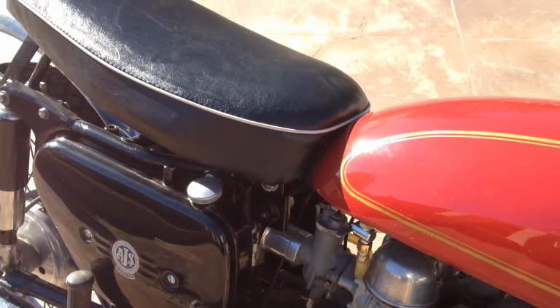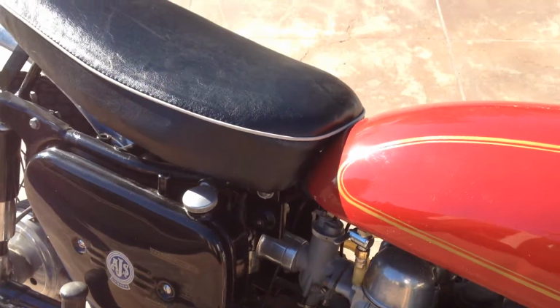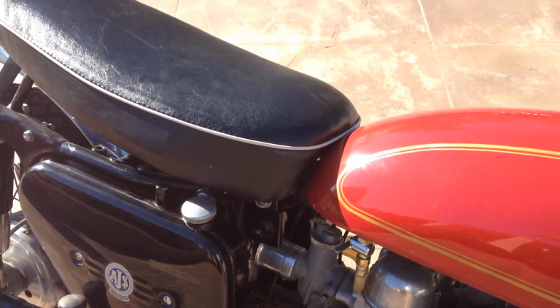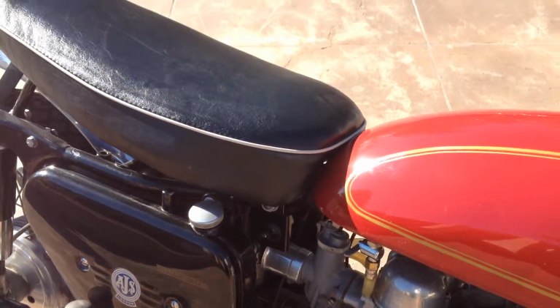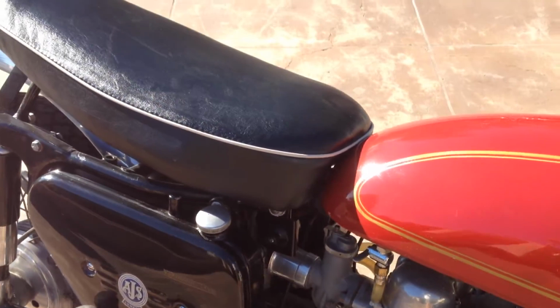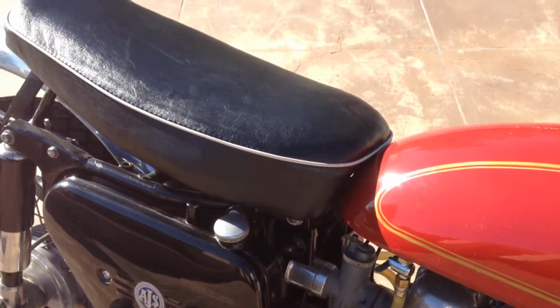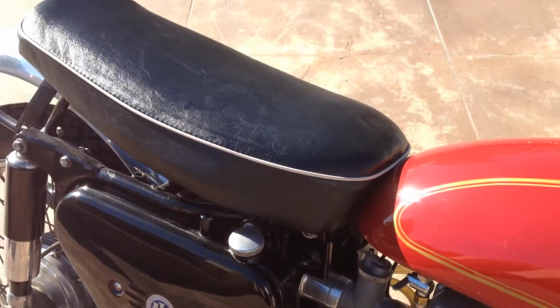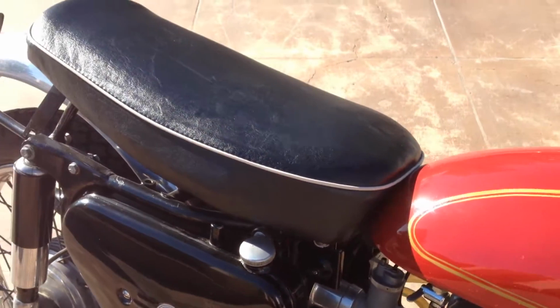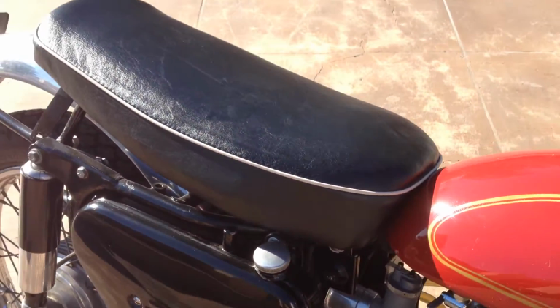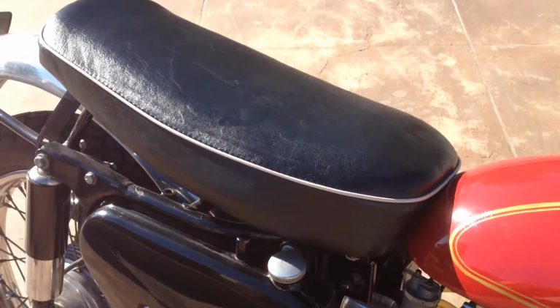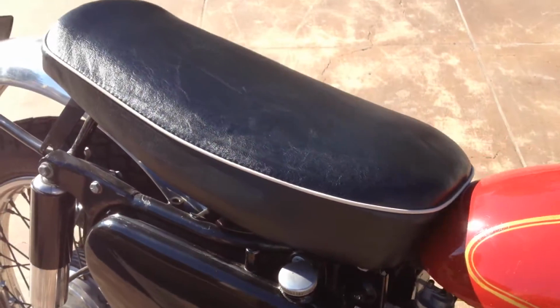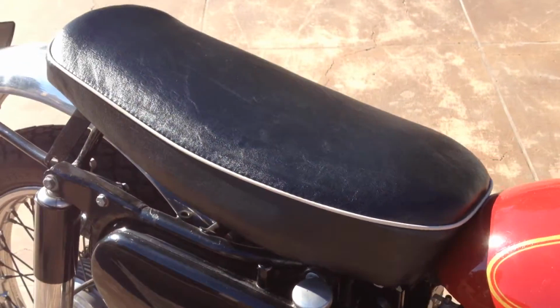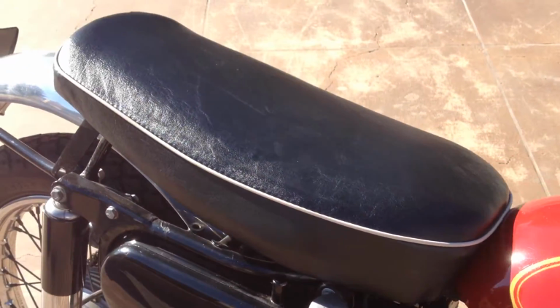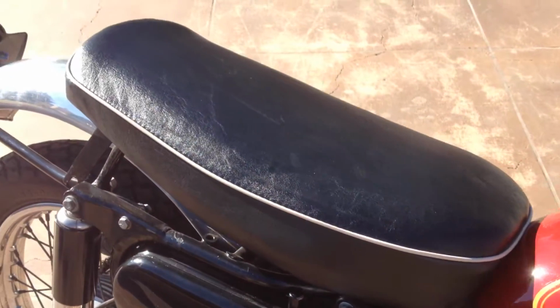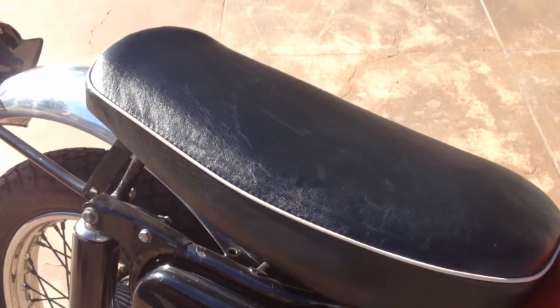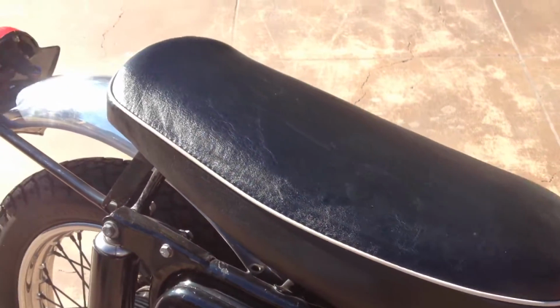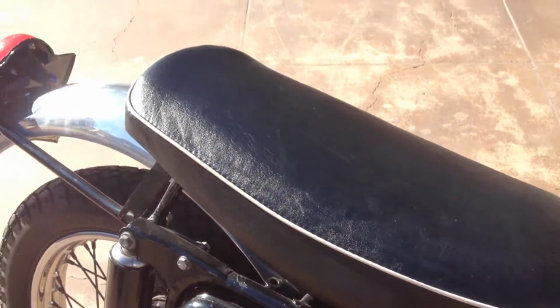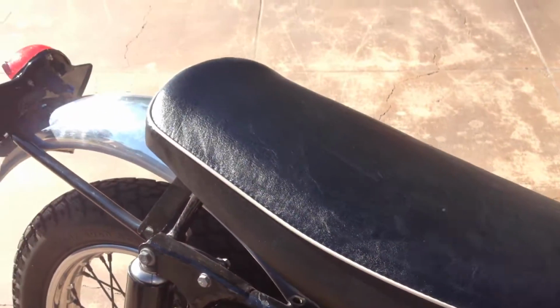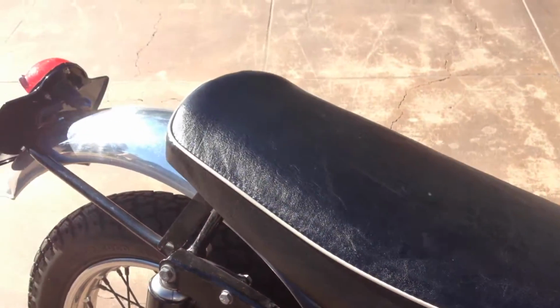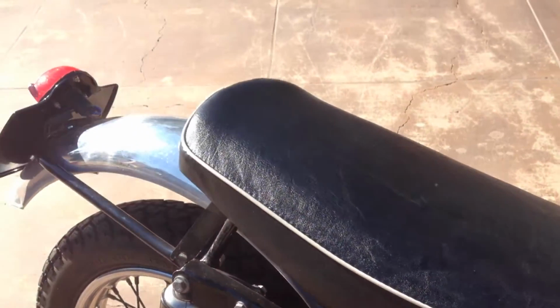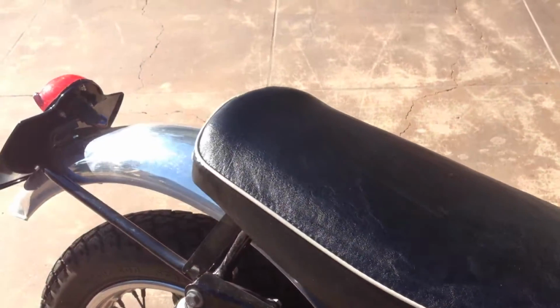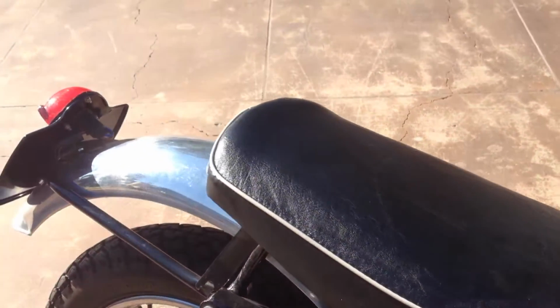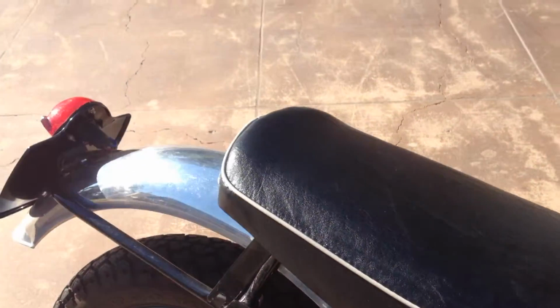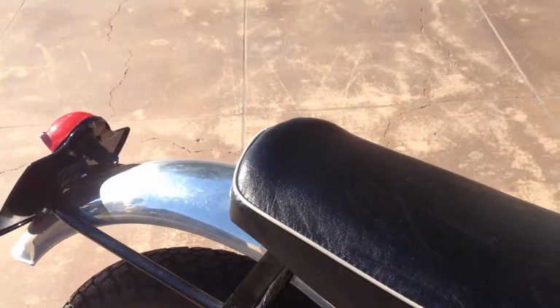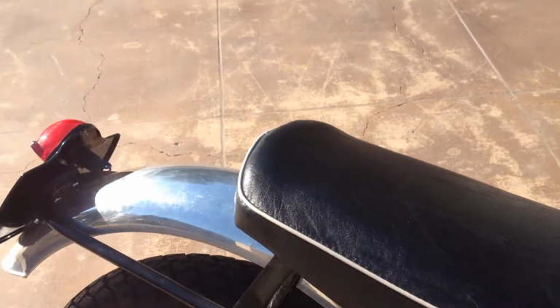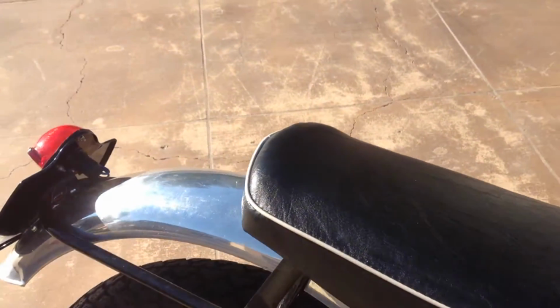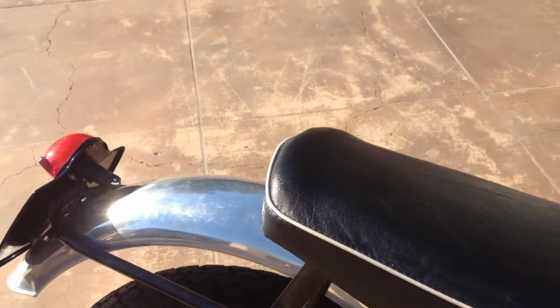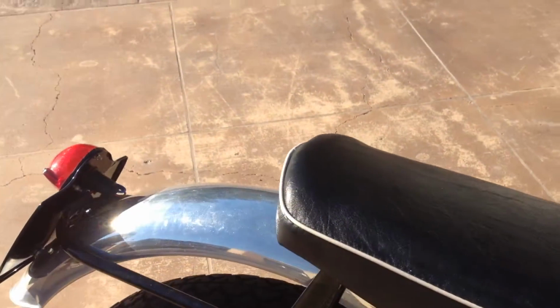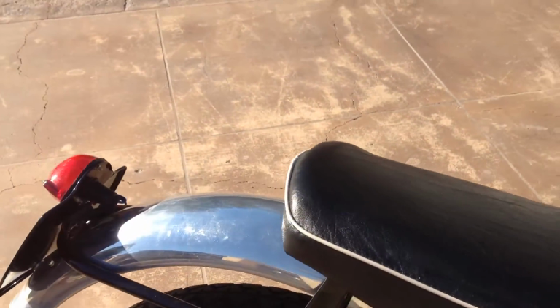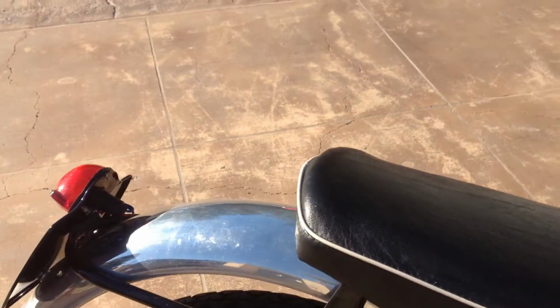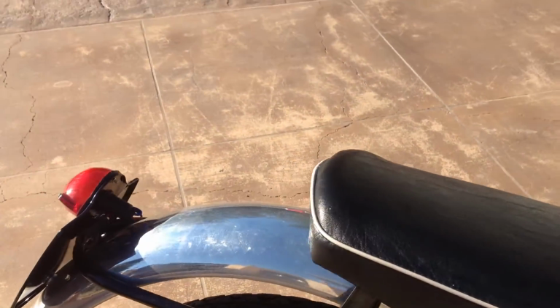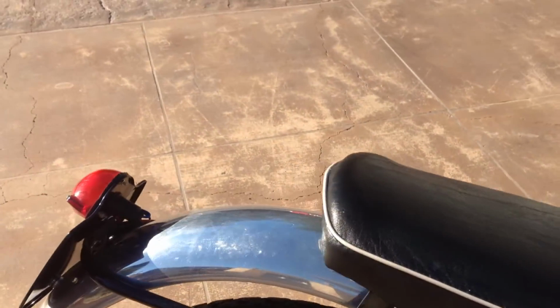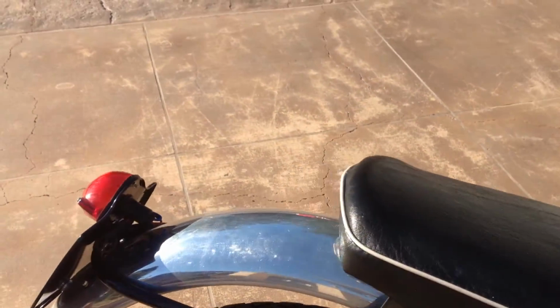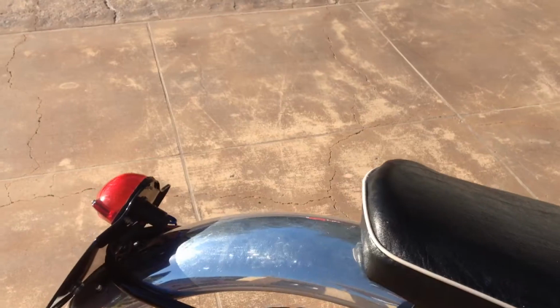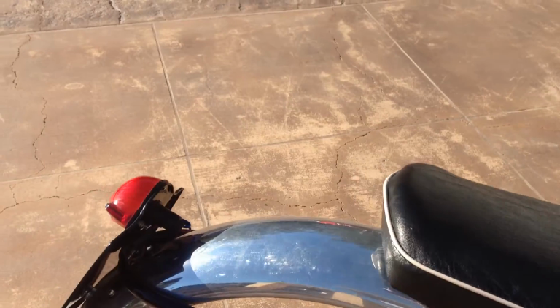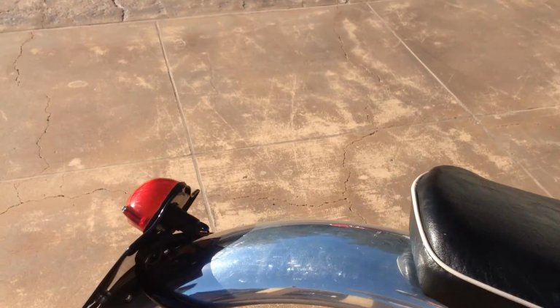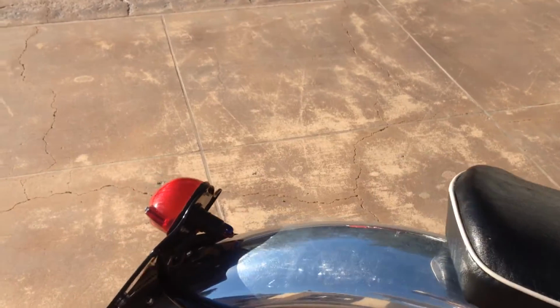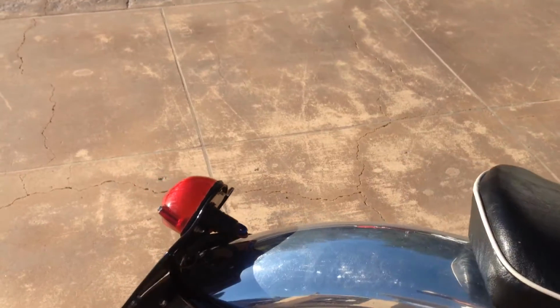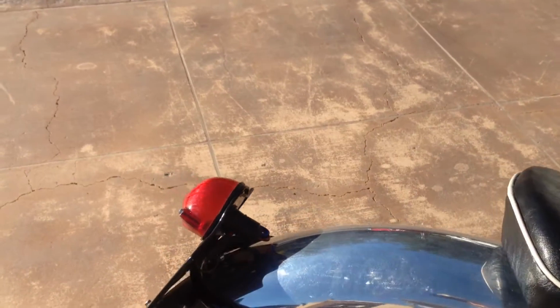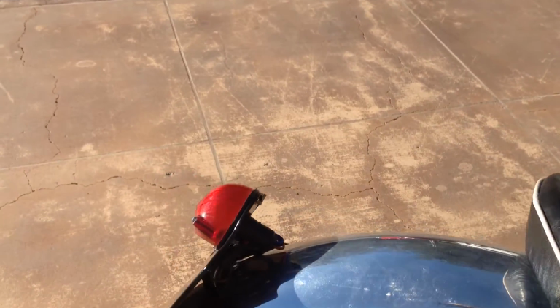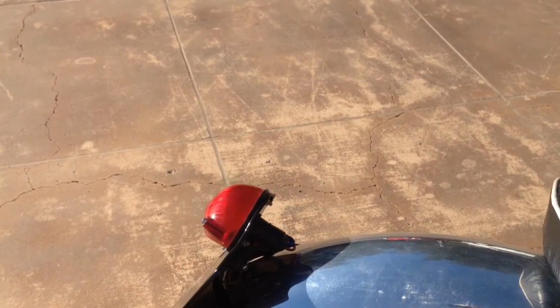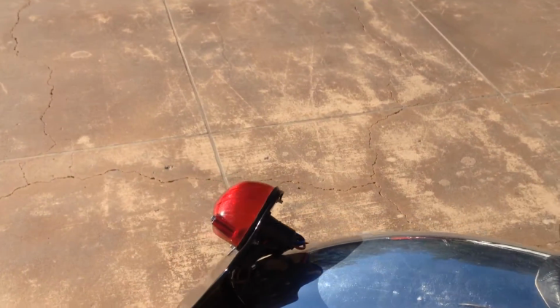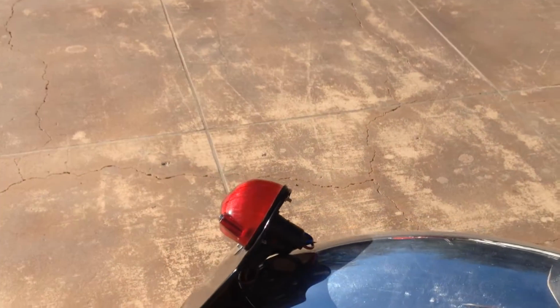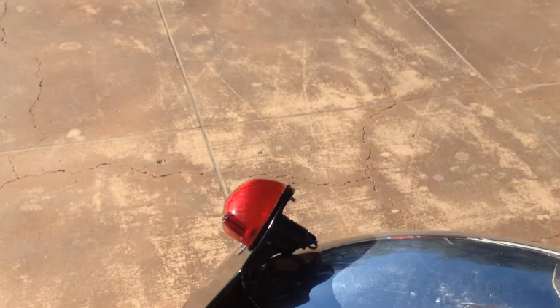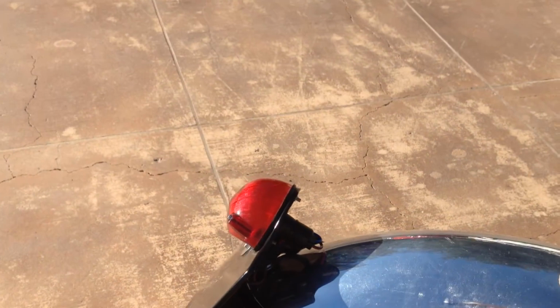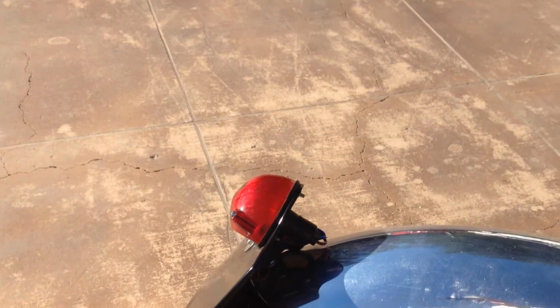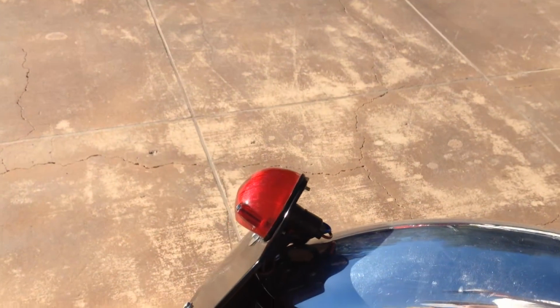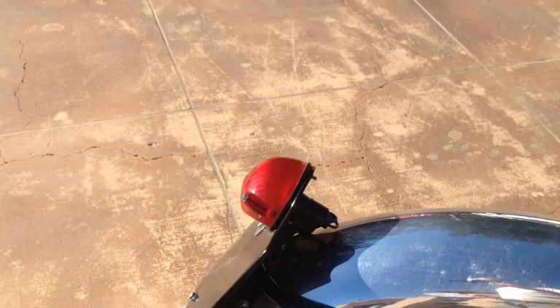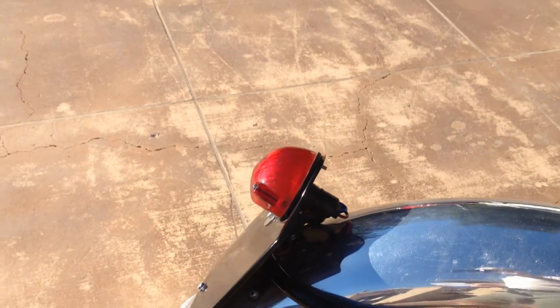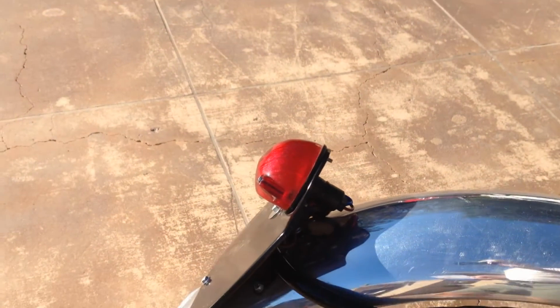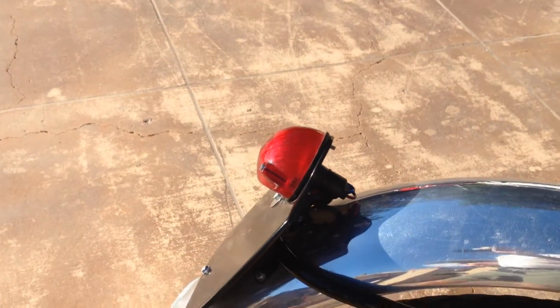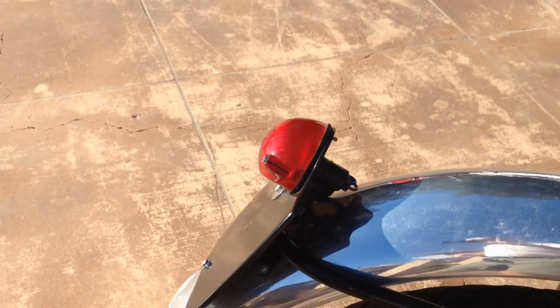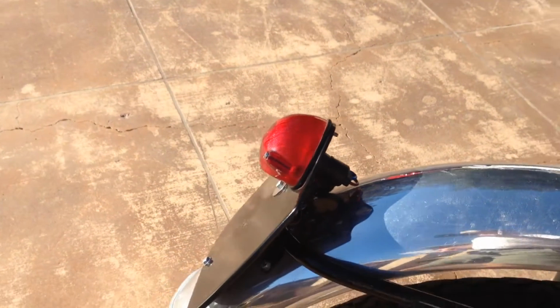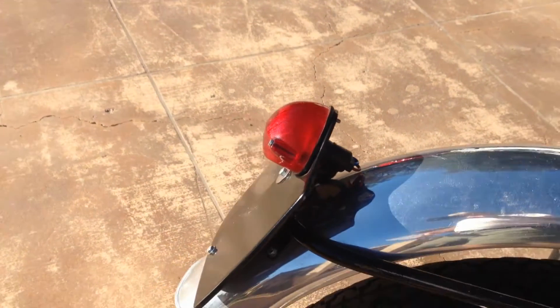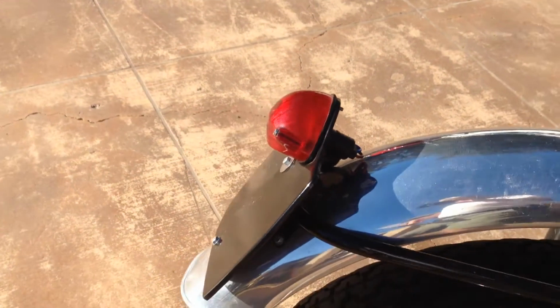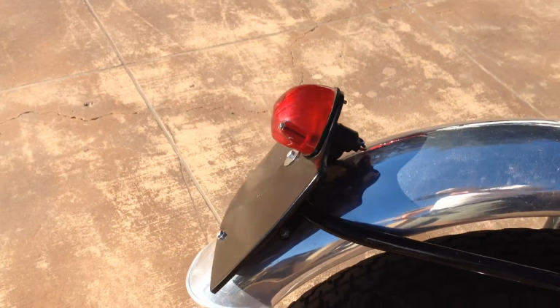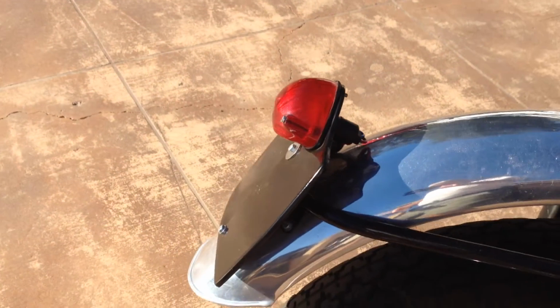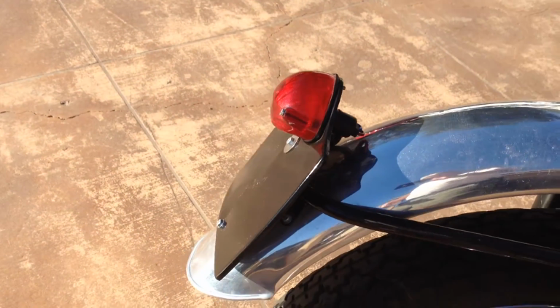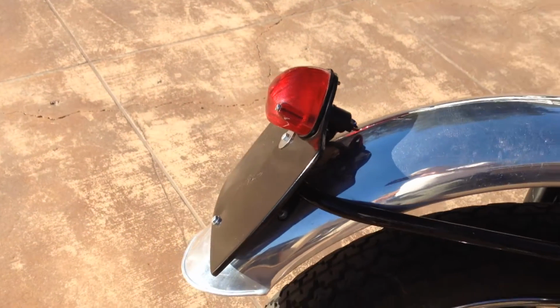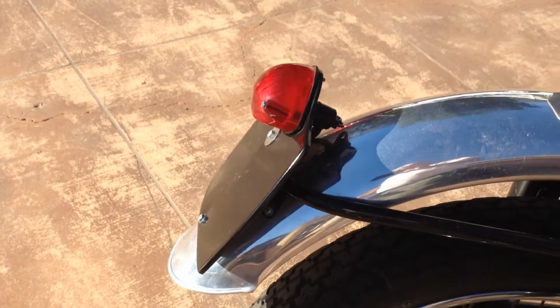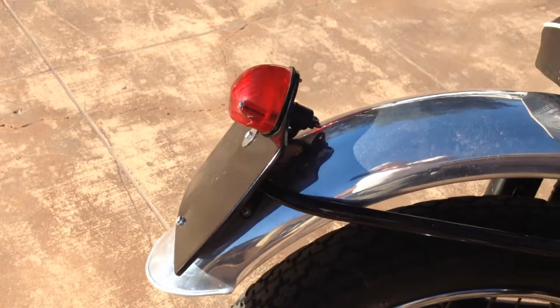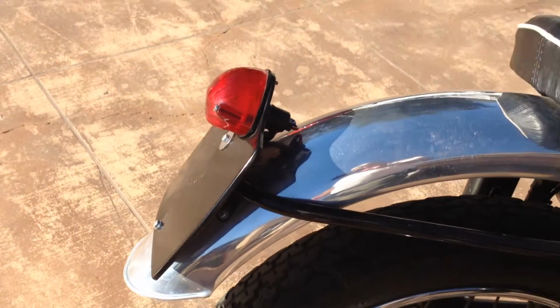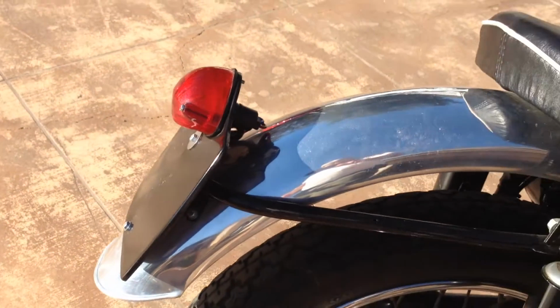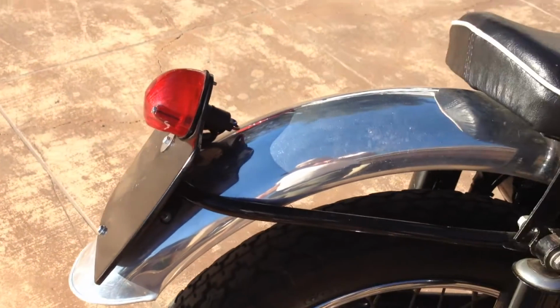I'll call it a restored-to-ride motorcycle, so it's not a 100 pointer, but it looks like a great running motorcycle.